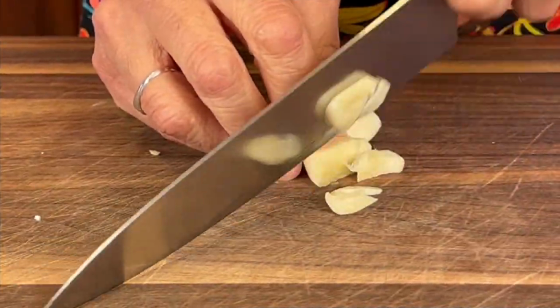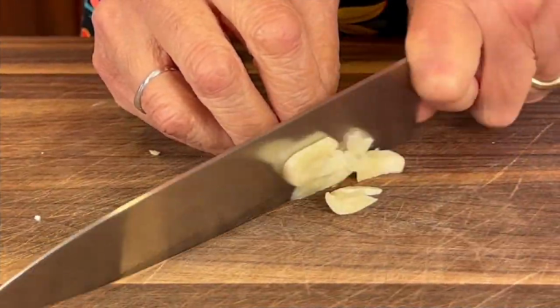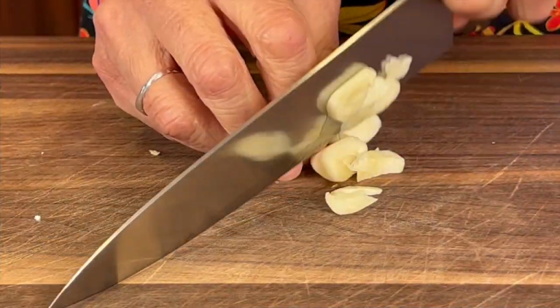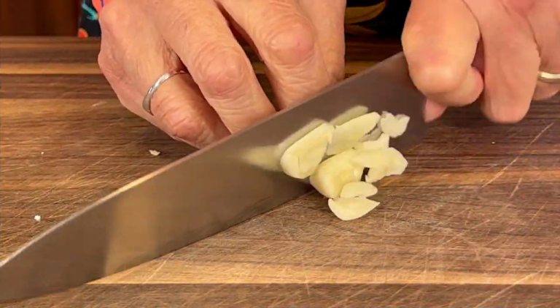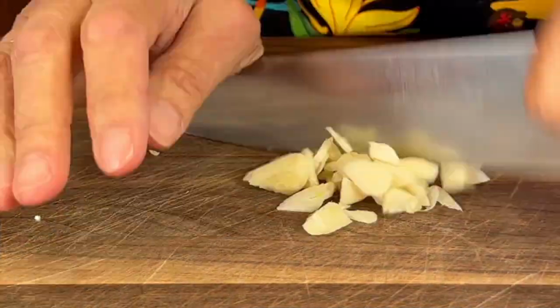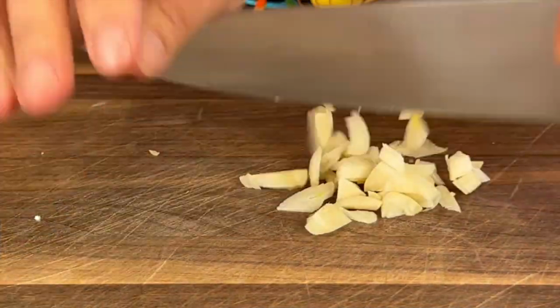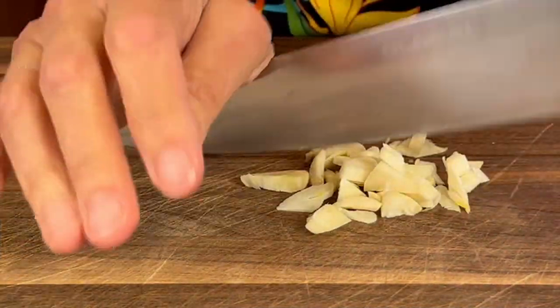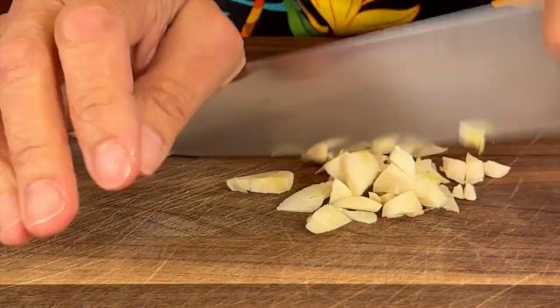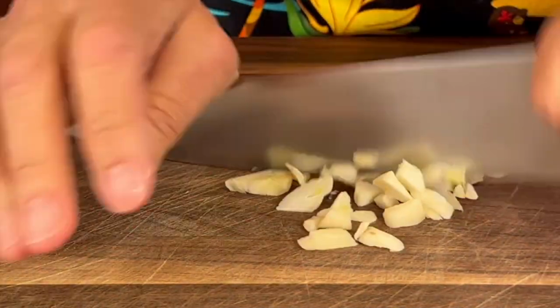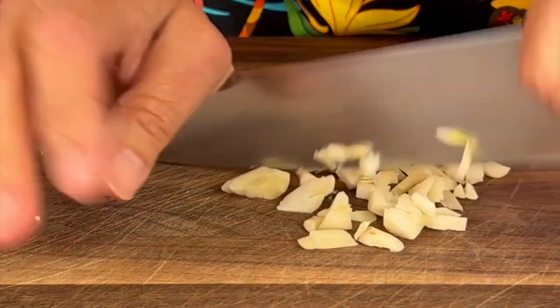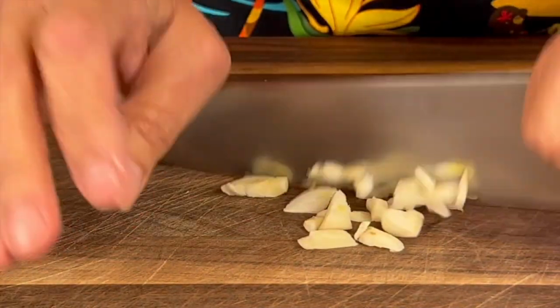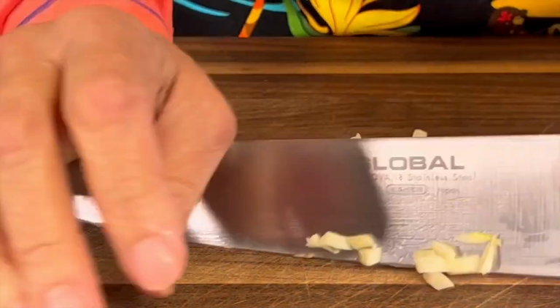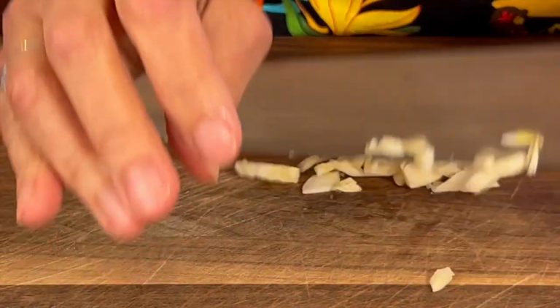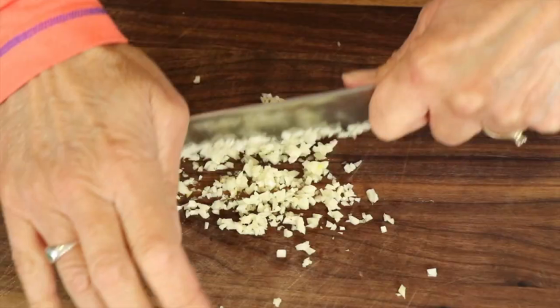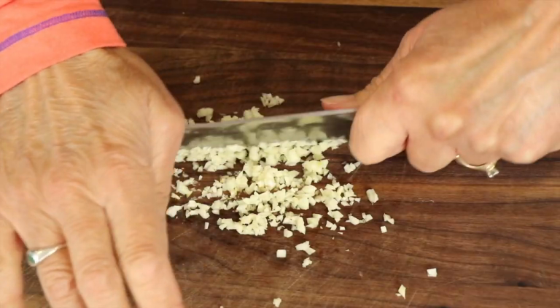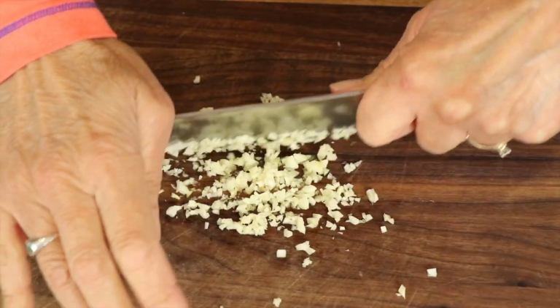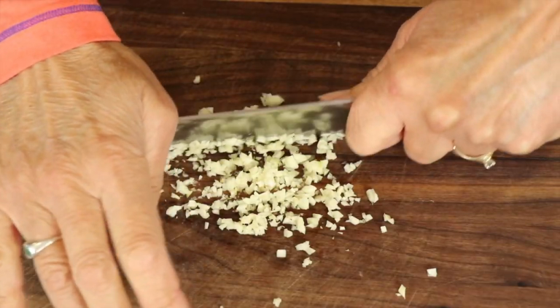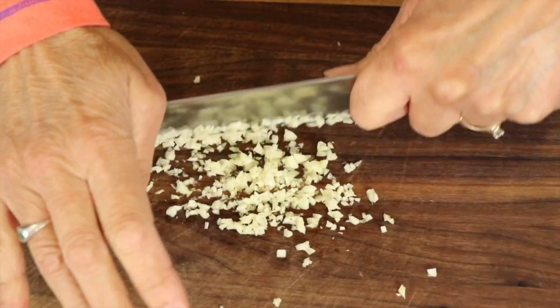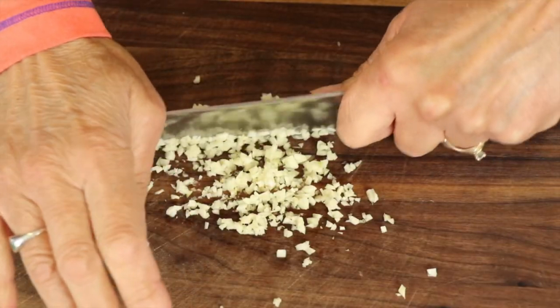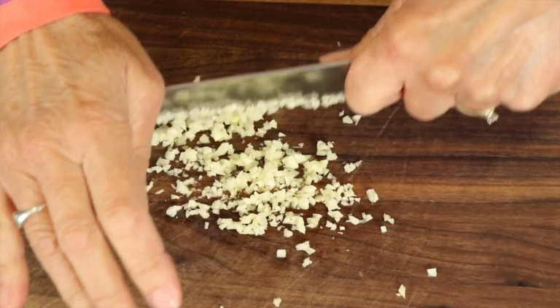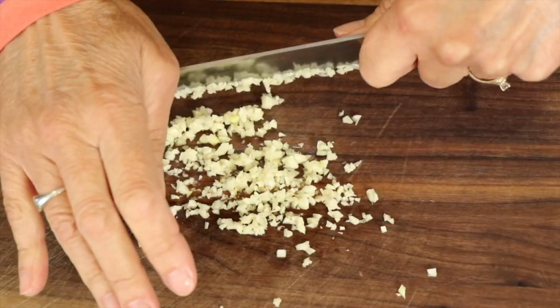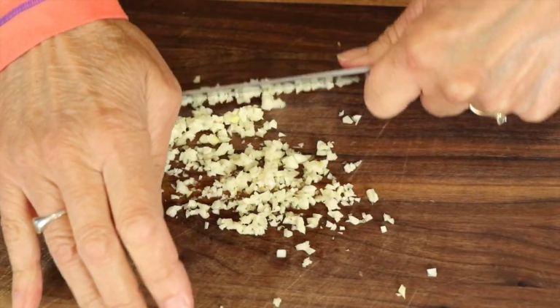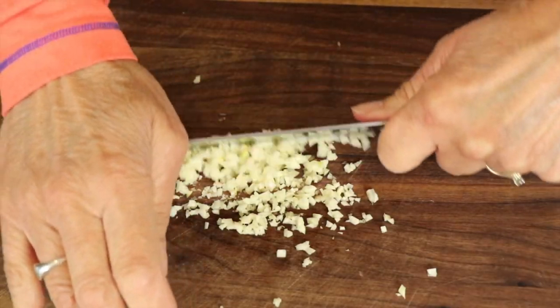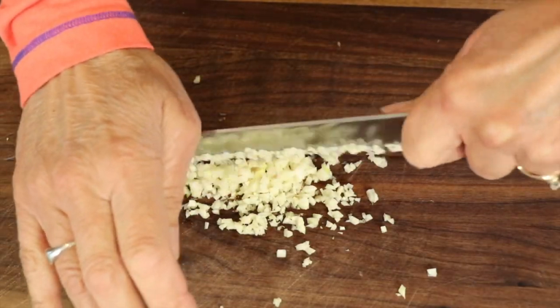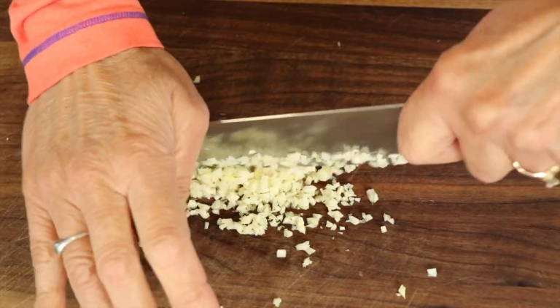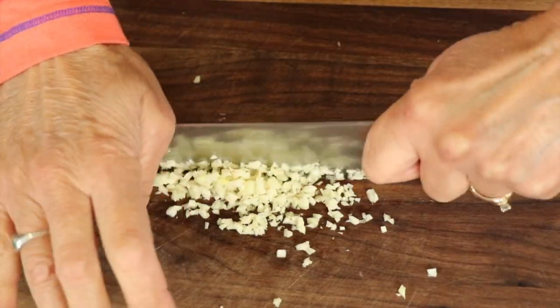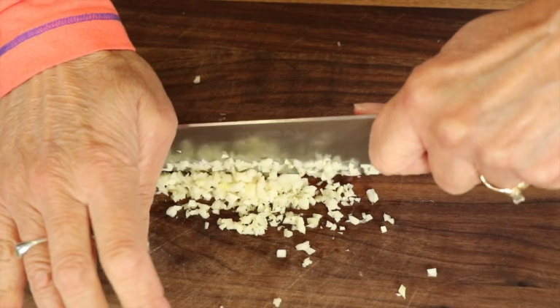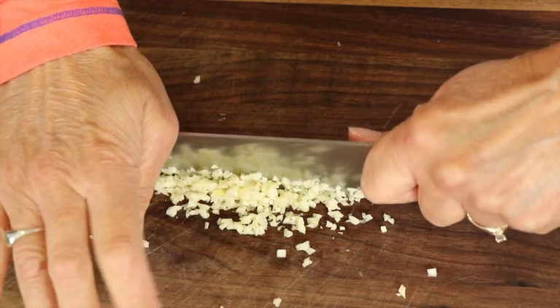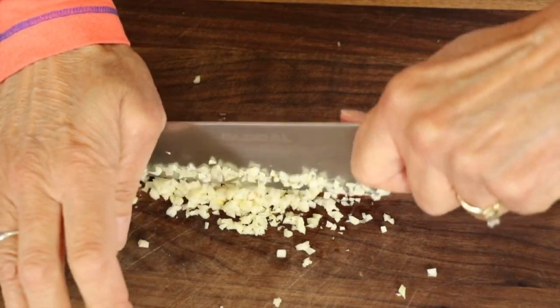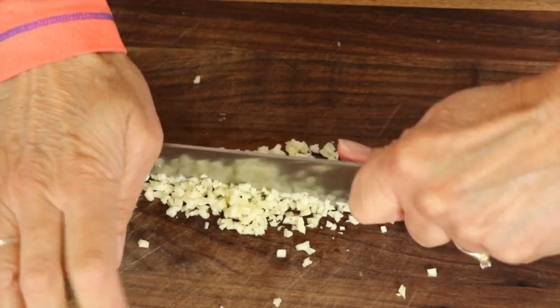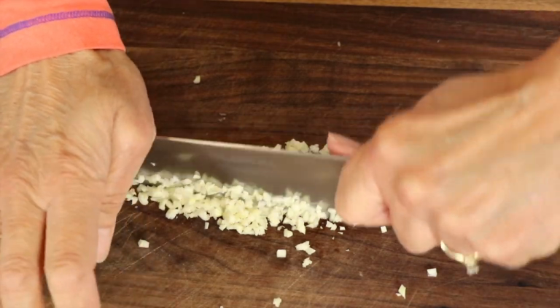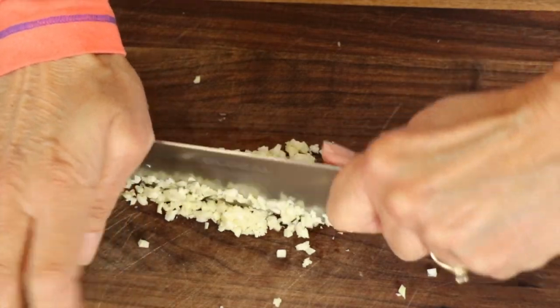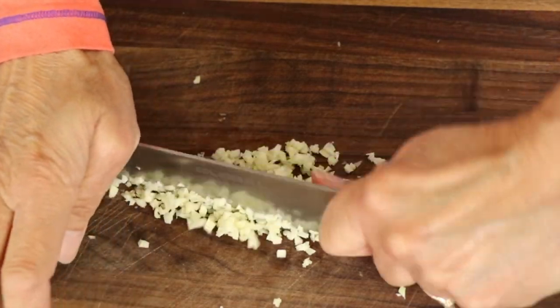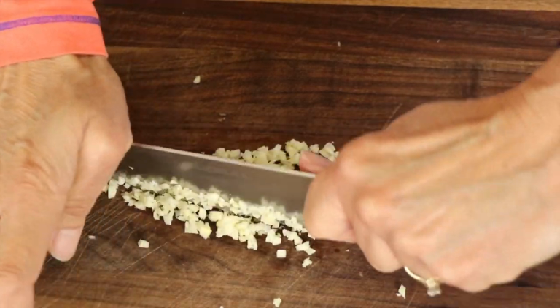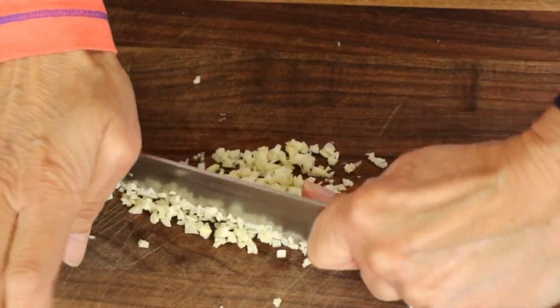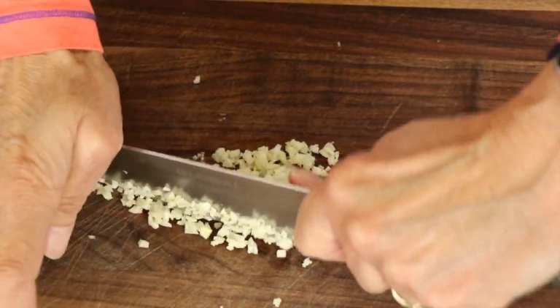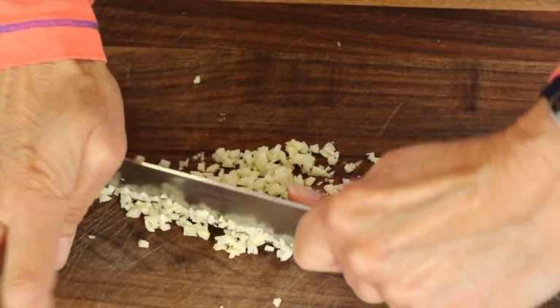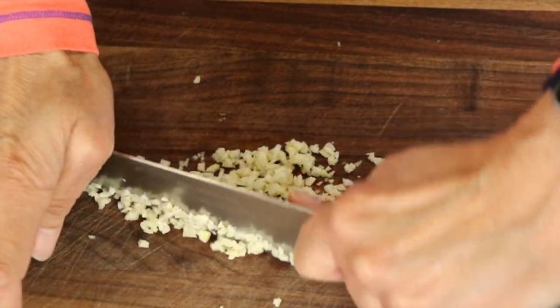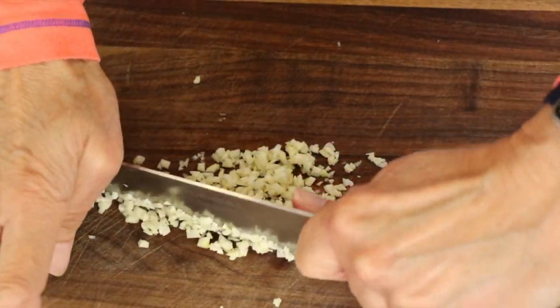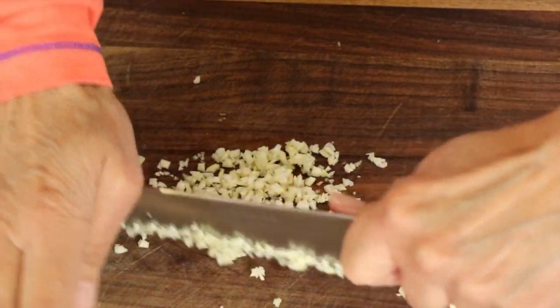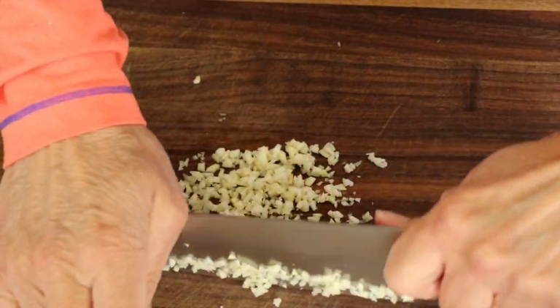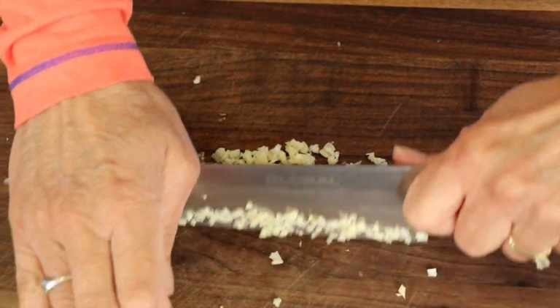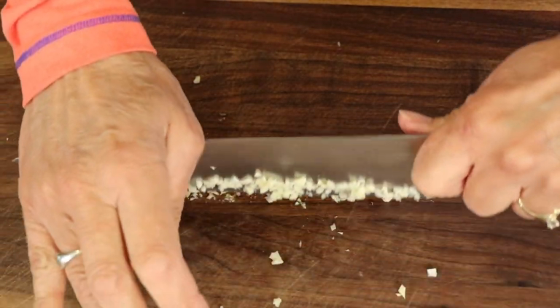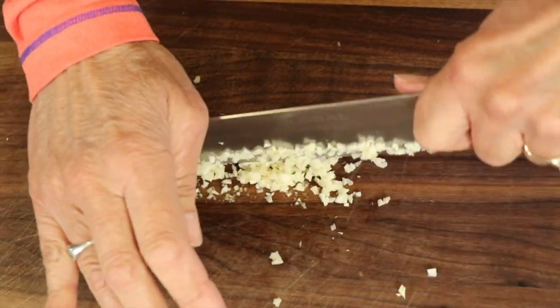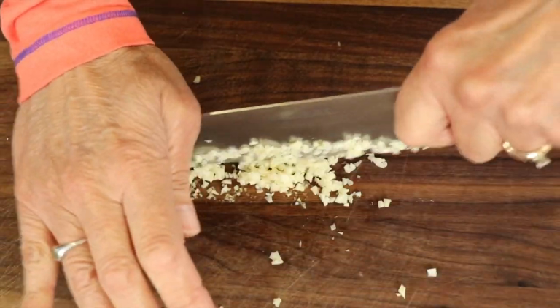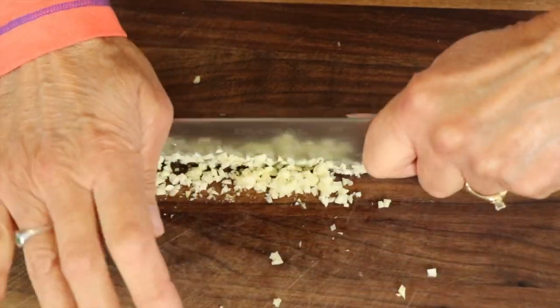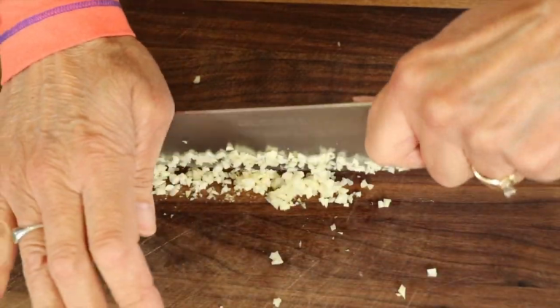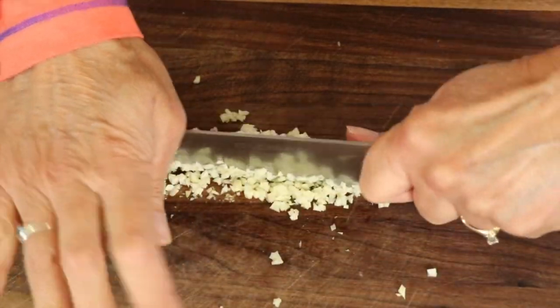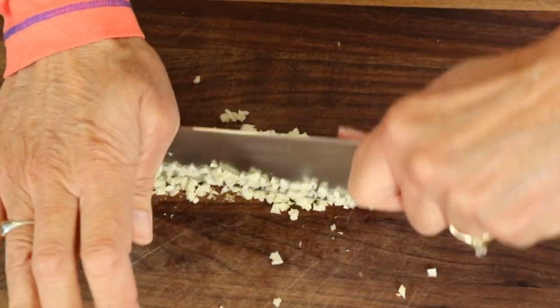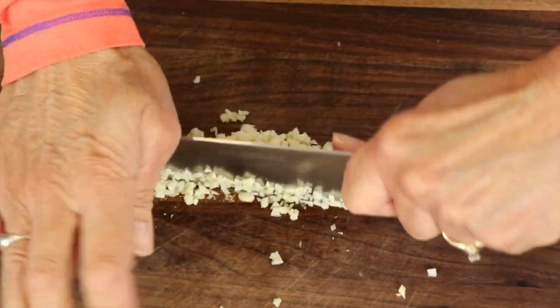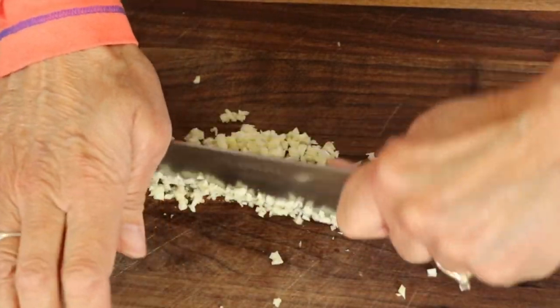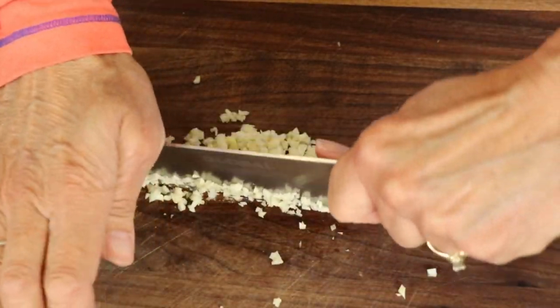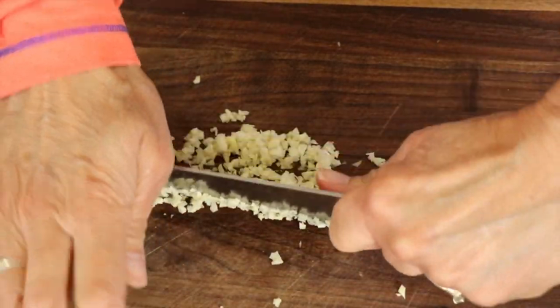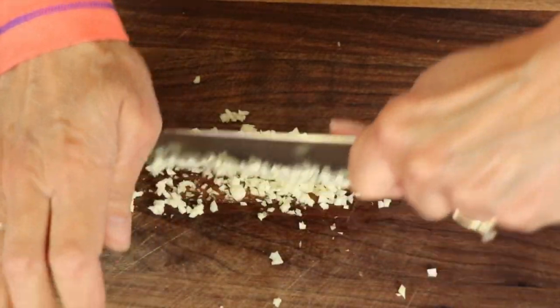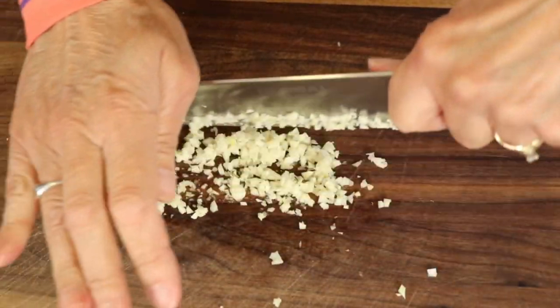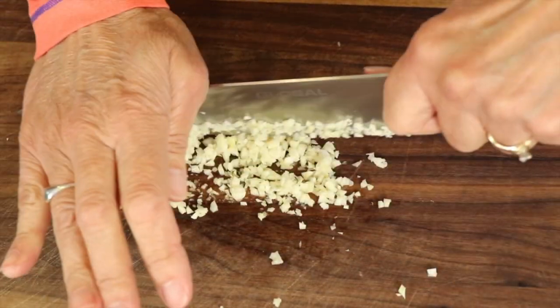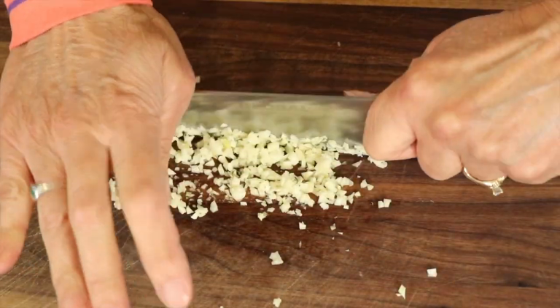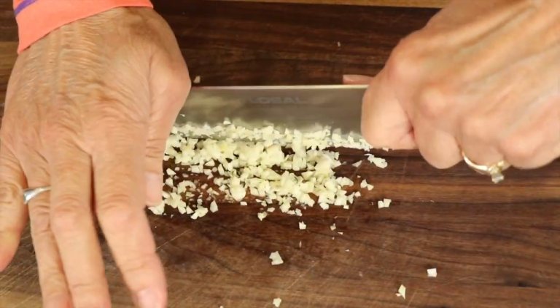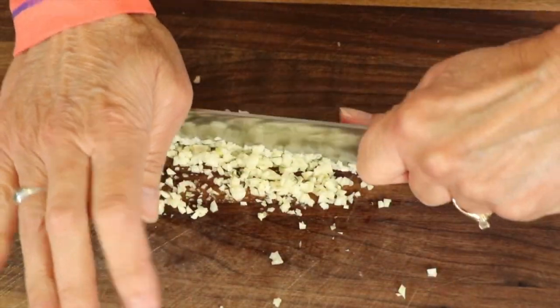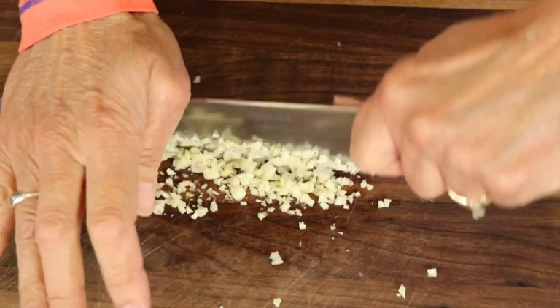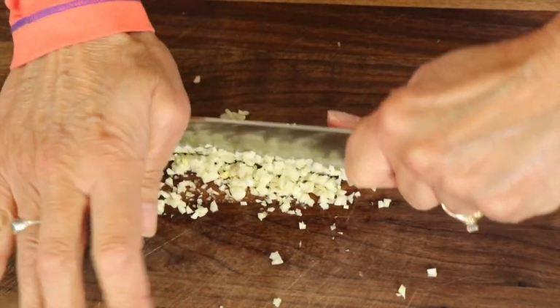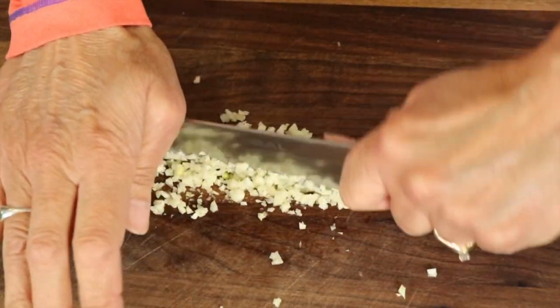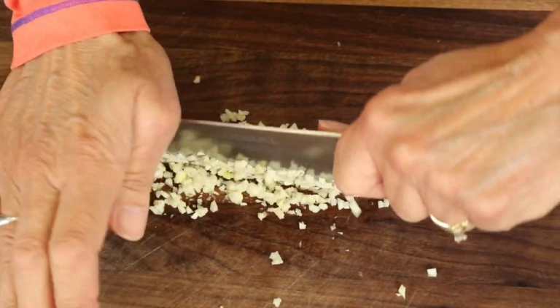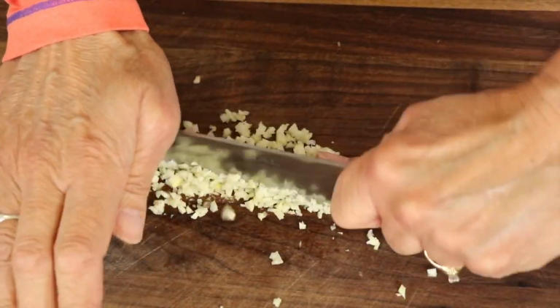So before we start cooking, we're going to want to slice up some fresh garlic and then chop it up really fine so there are no large chunks.